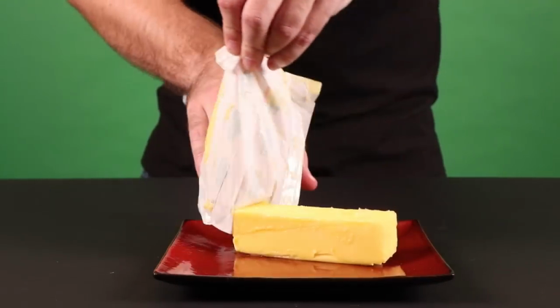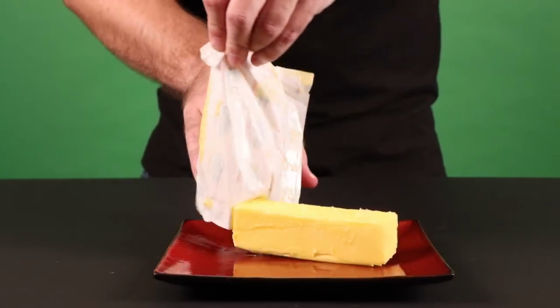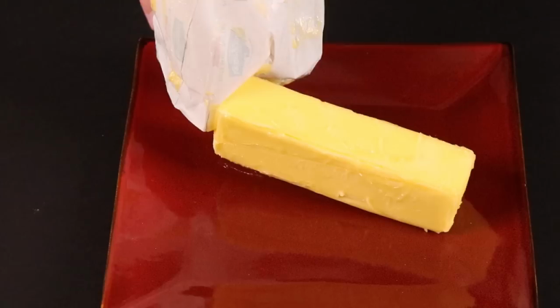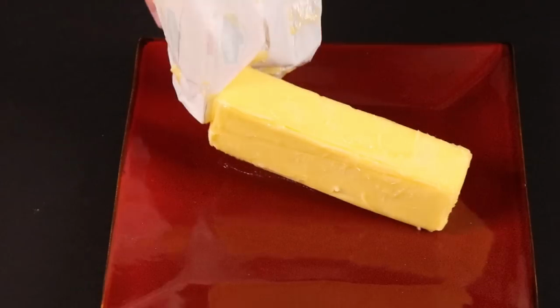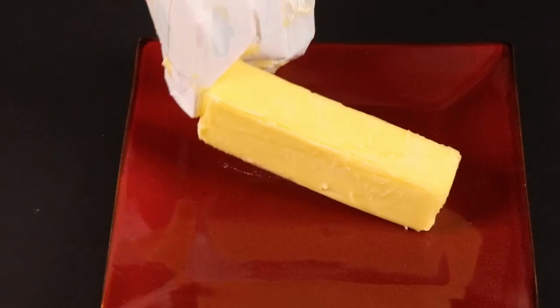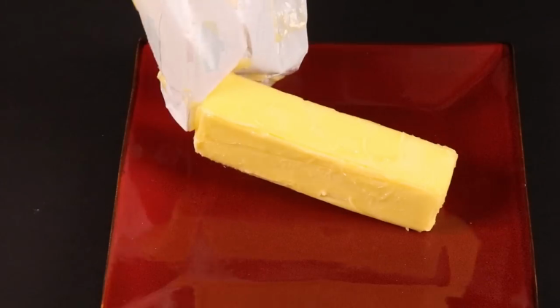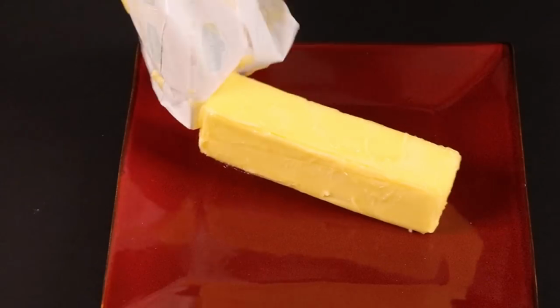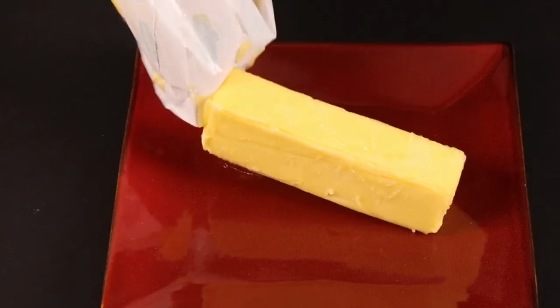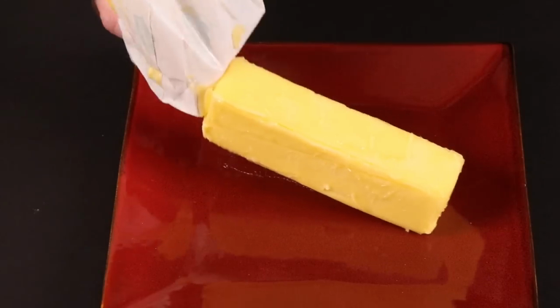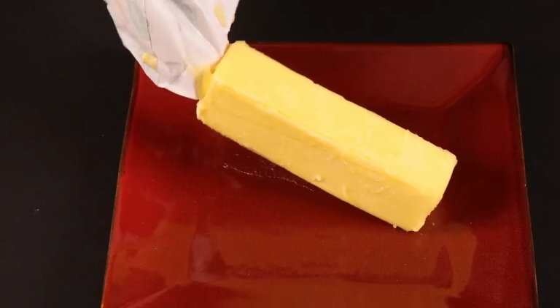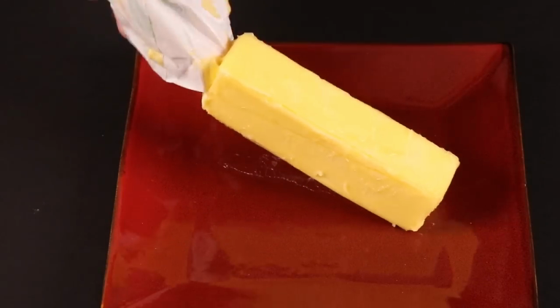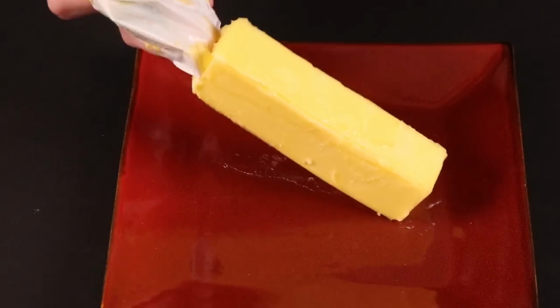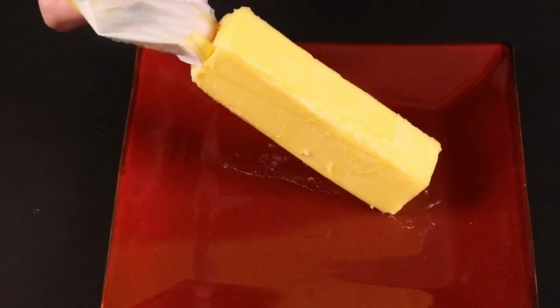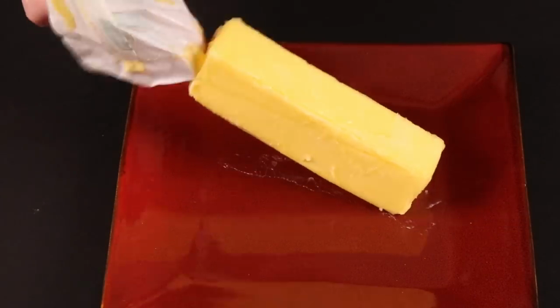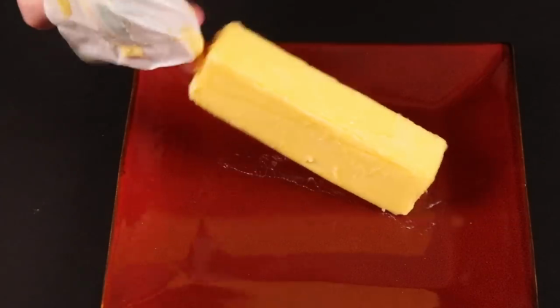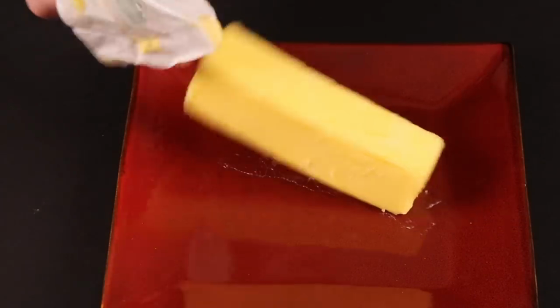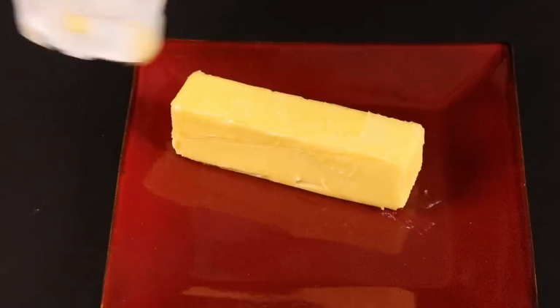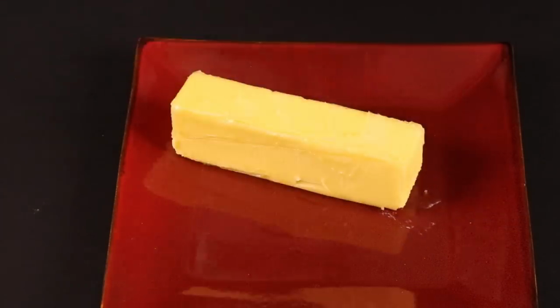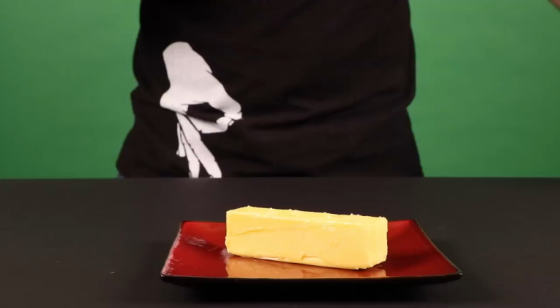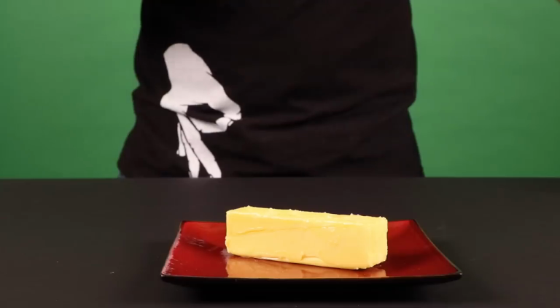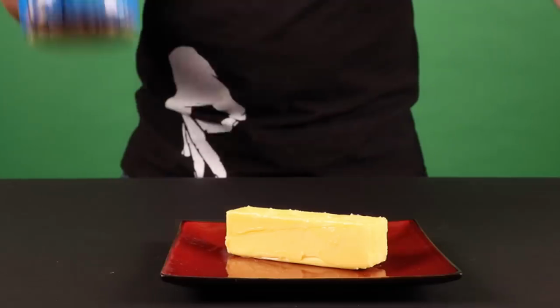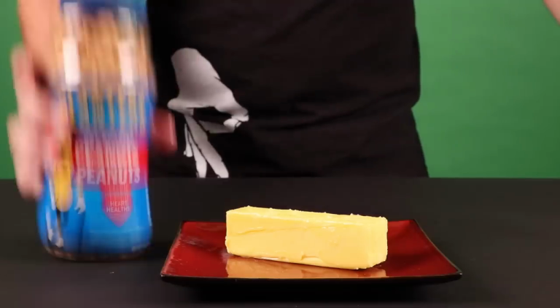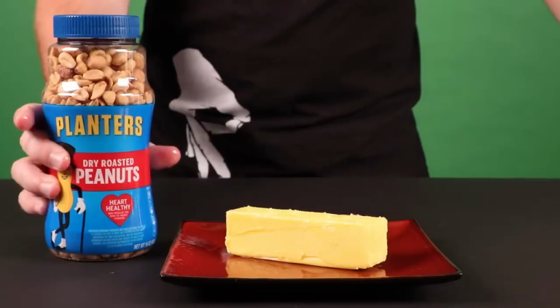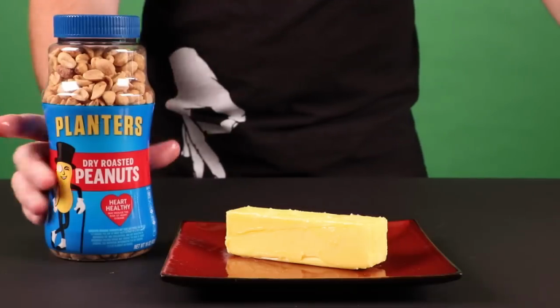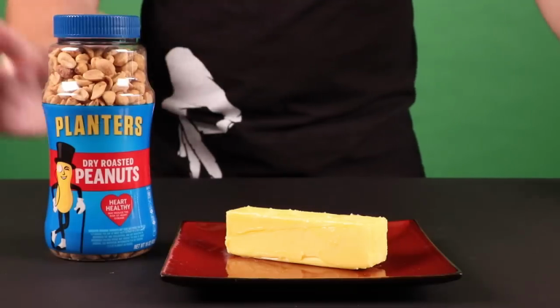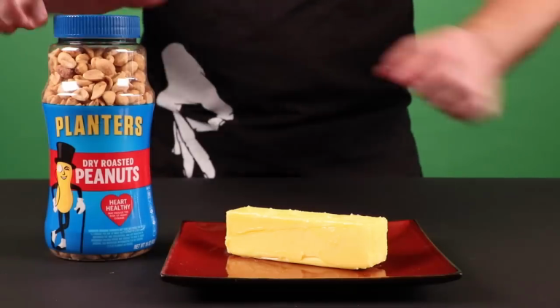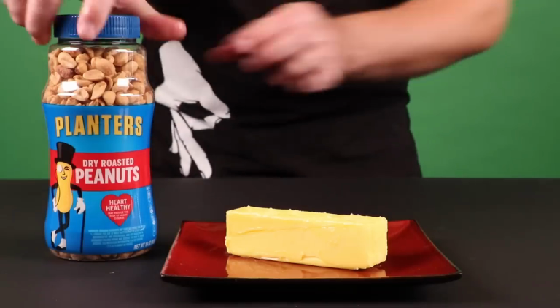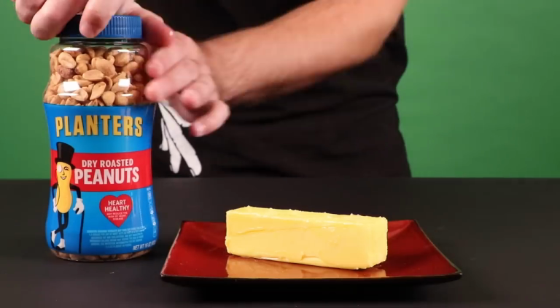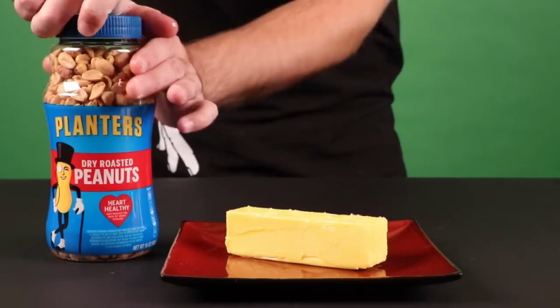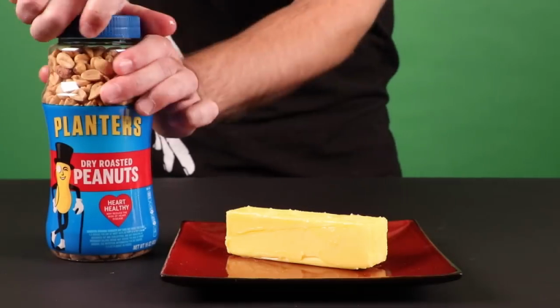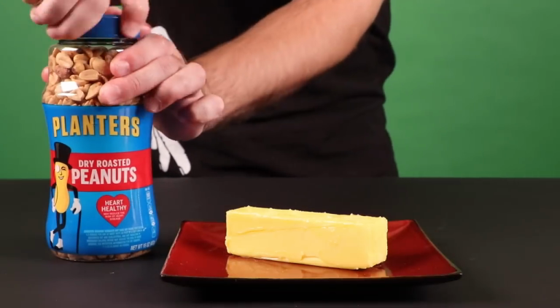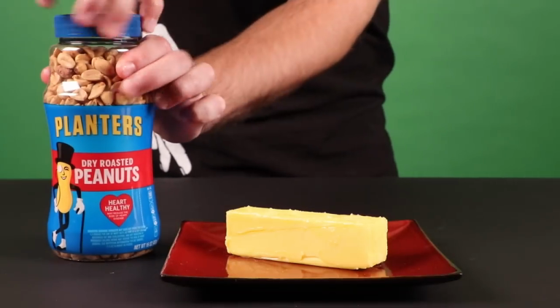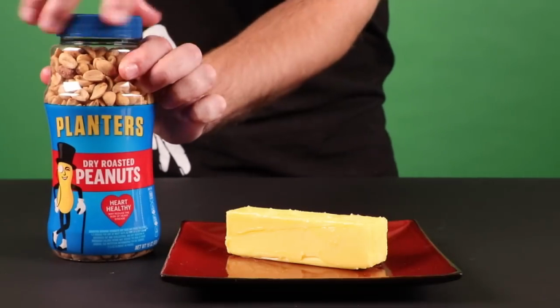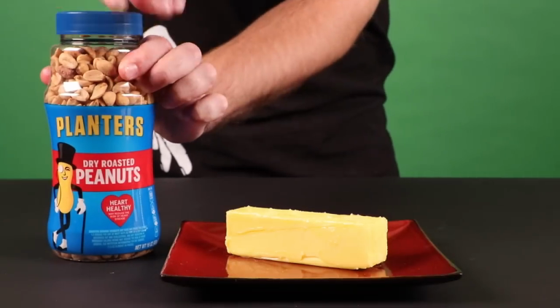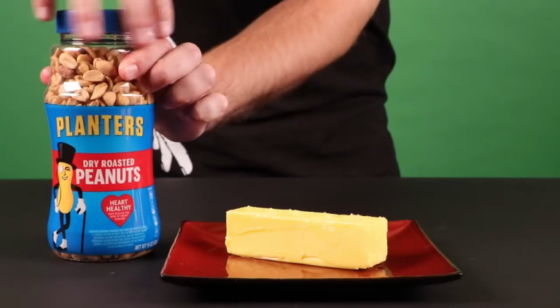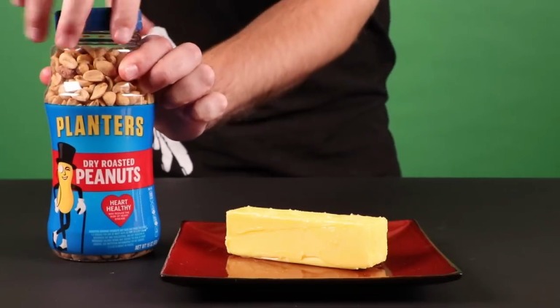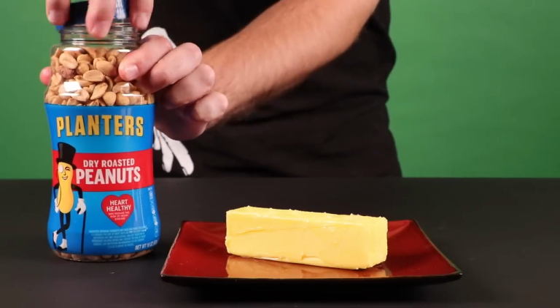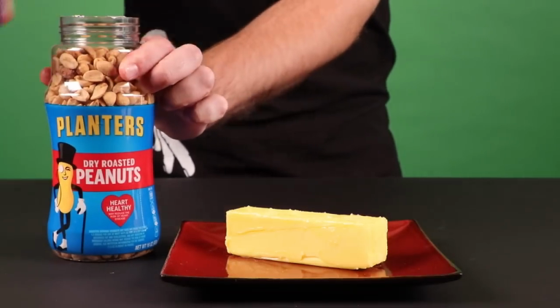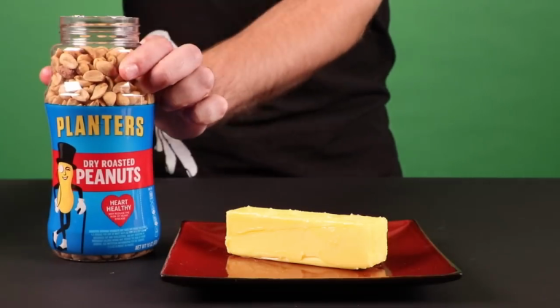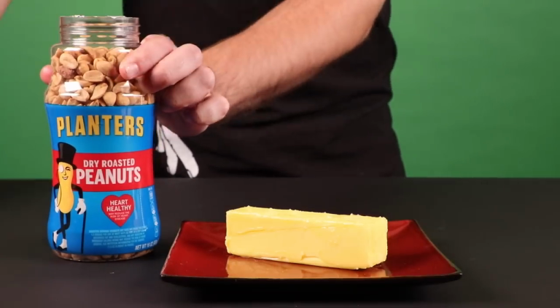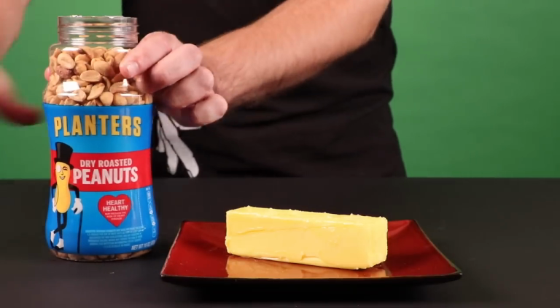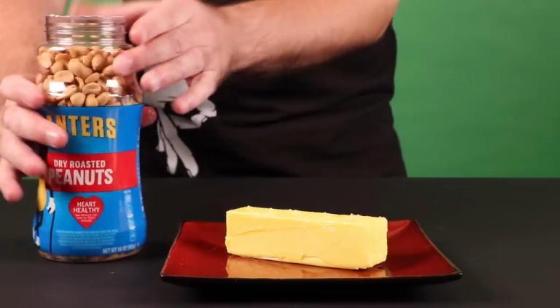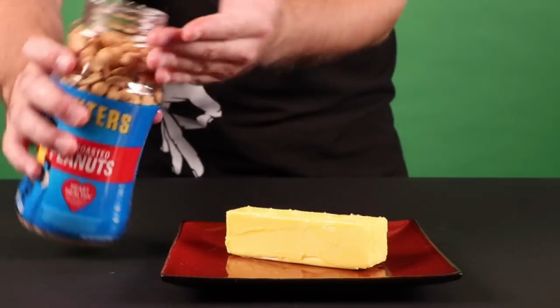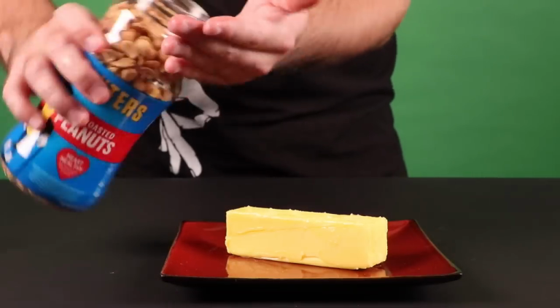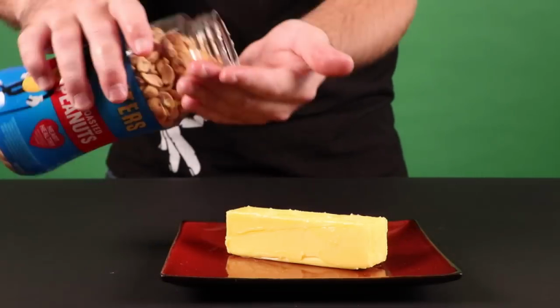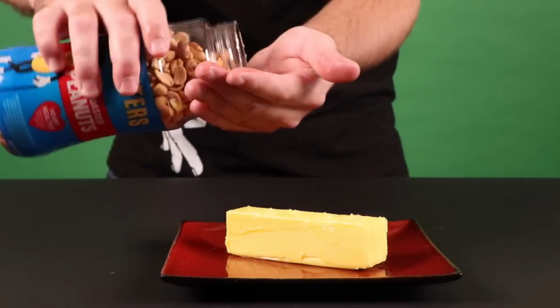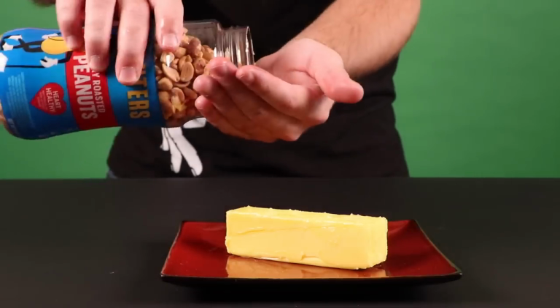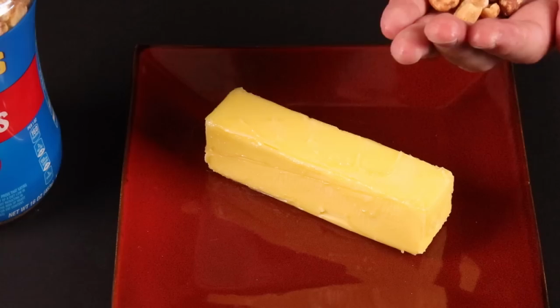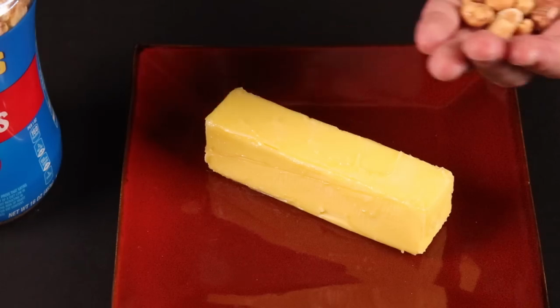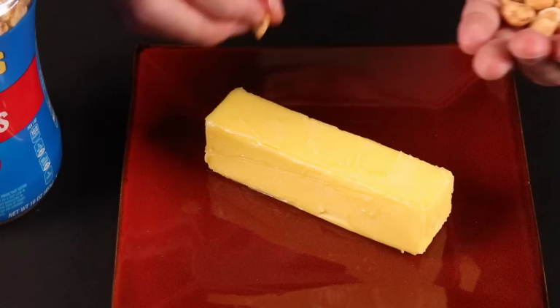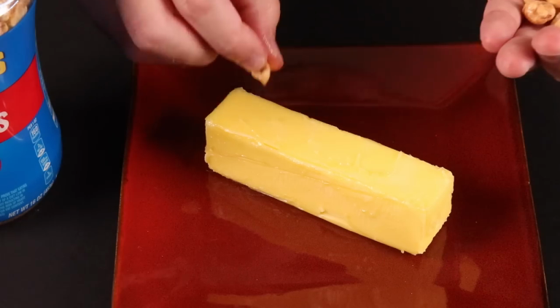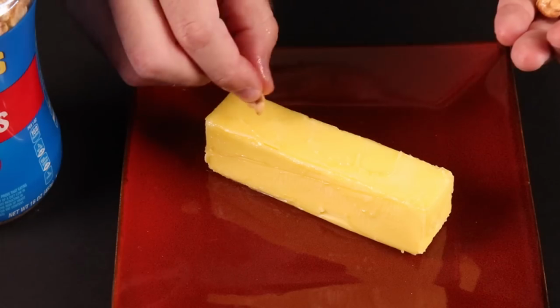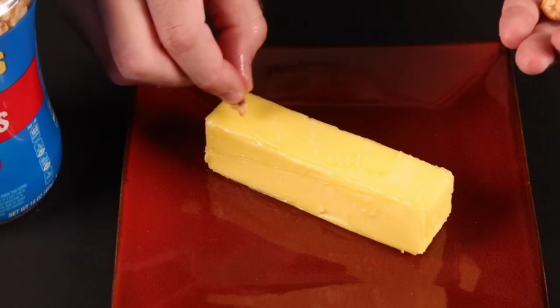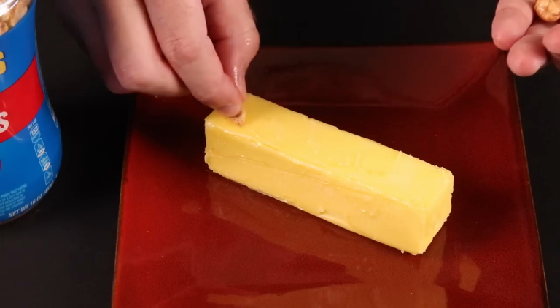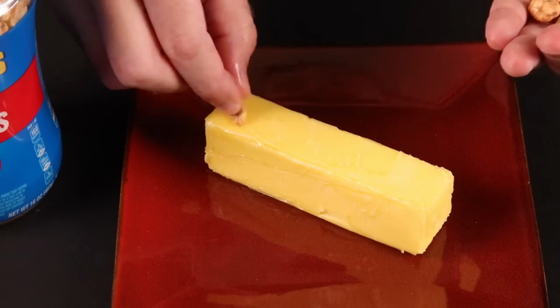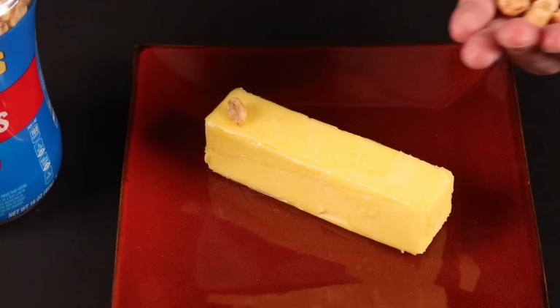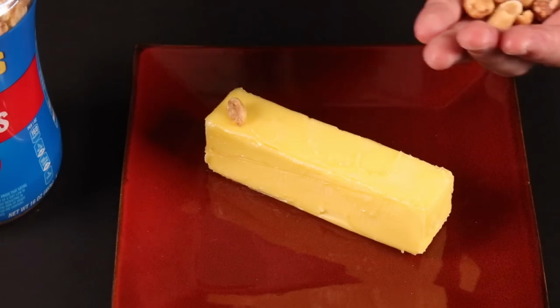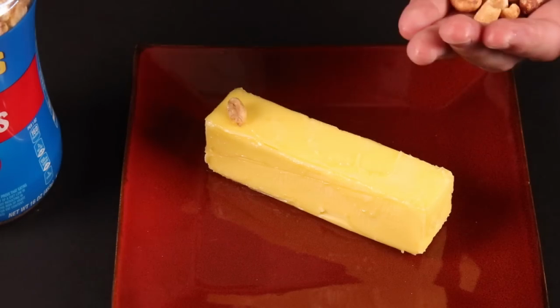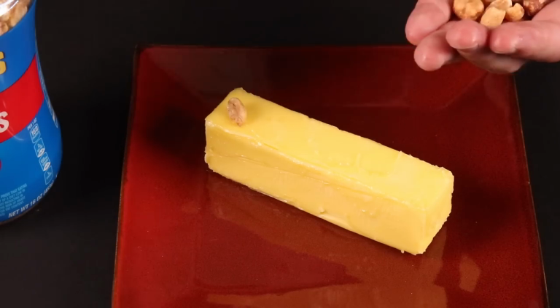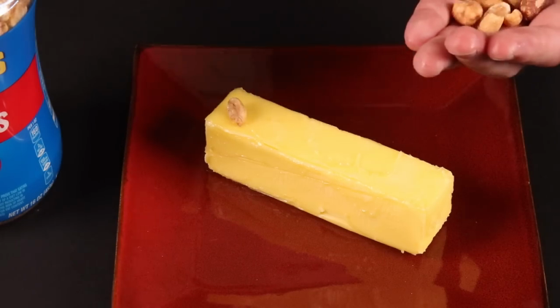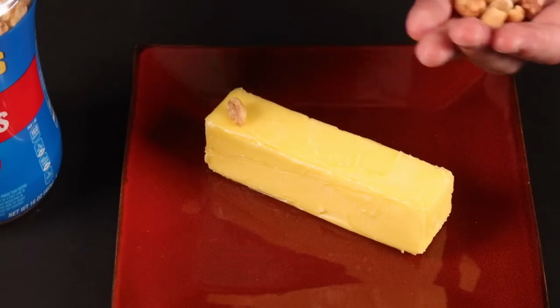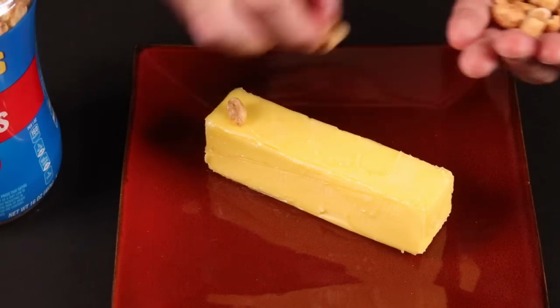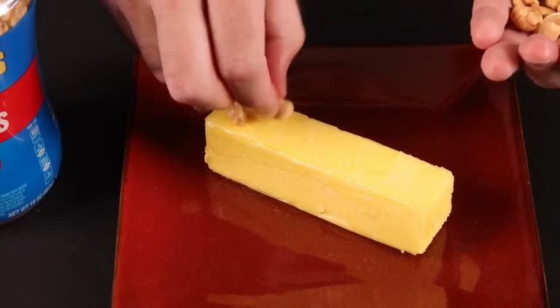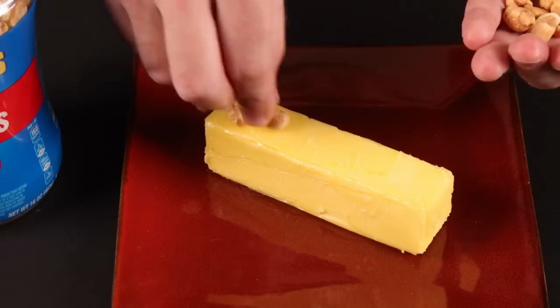I can confirm if we don't roast butter, we're not roasting life-hacks. Why?